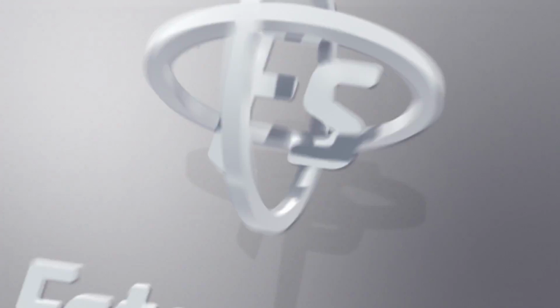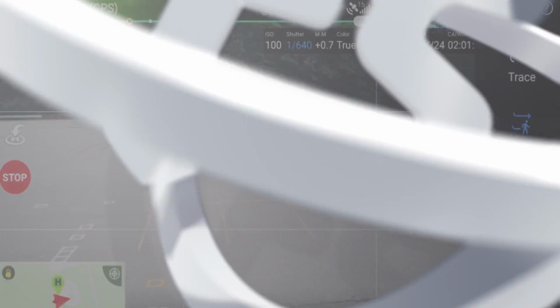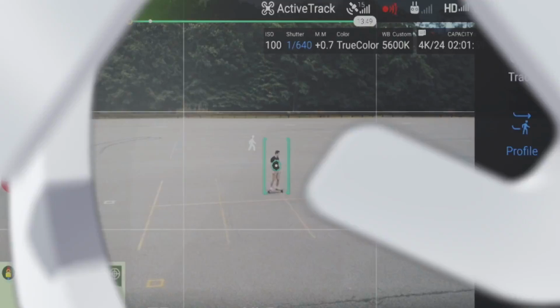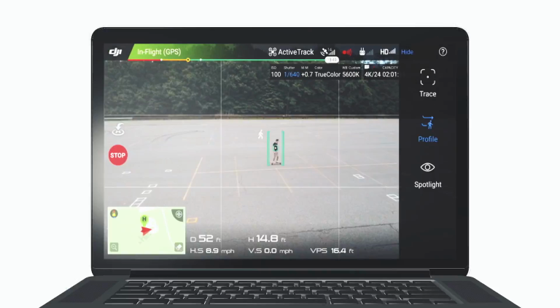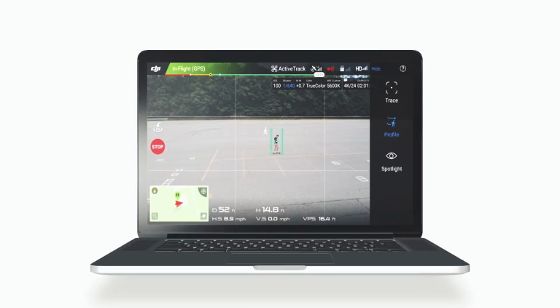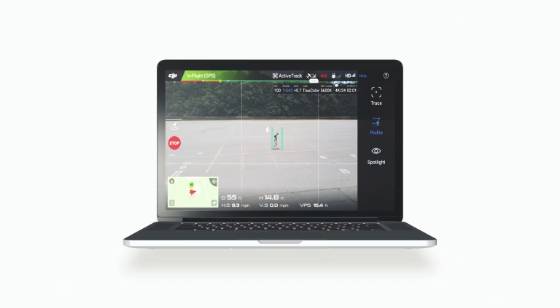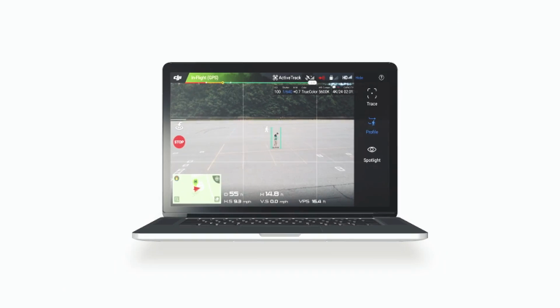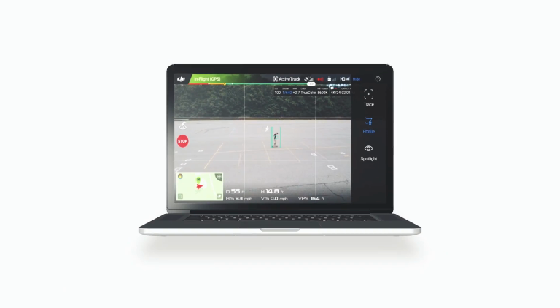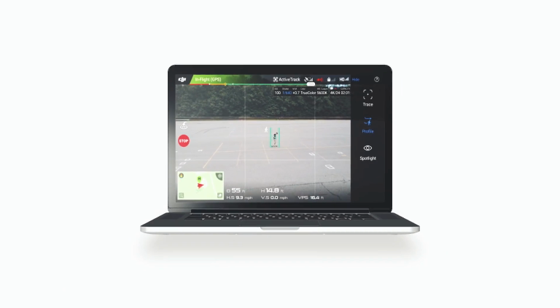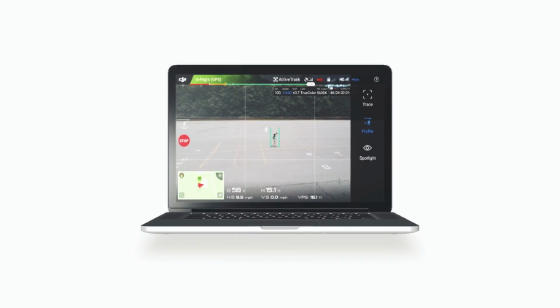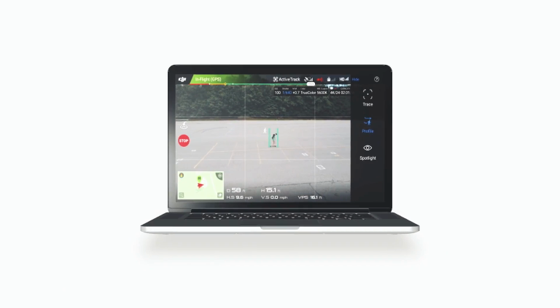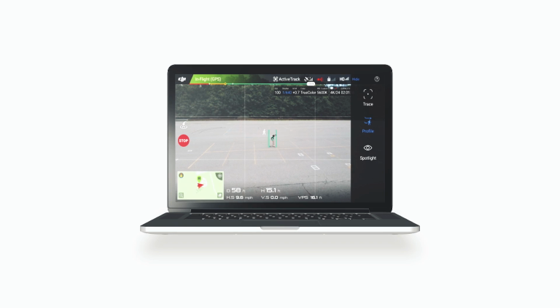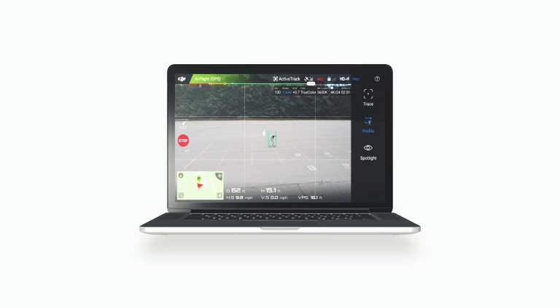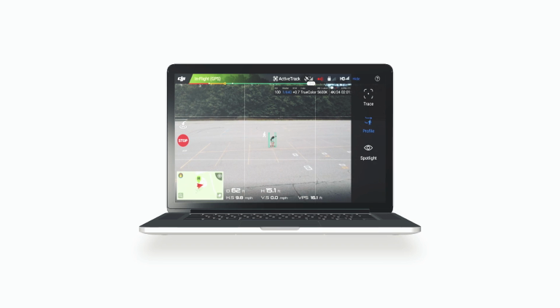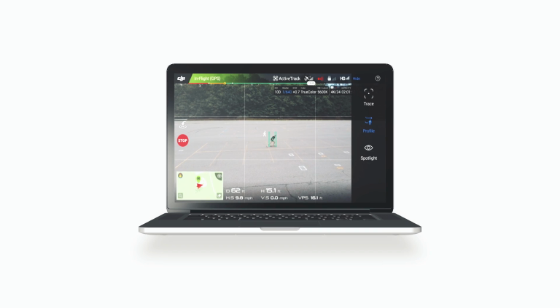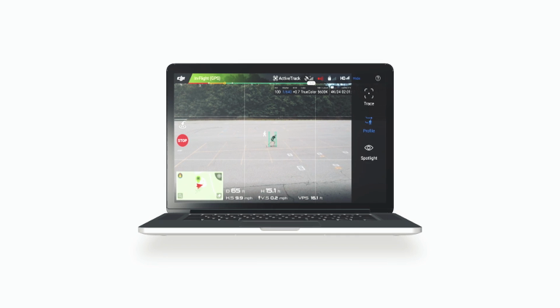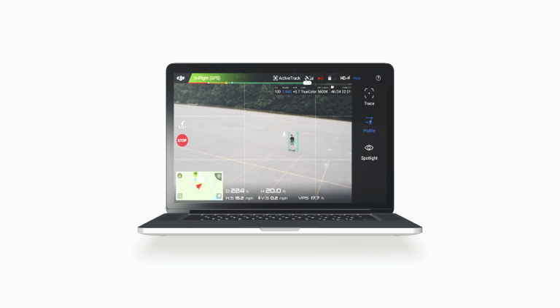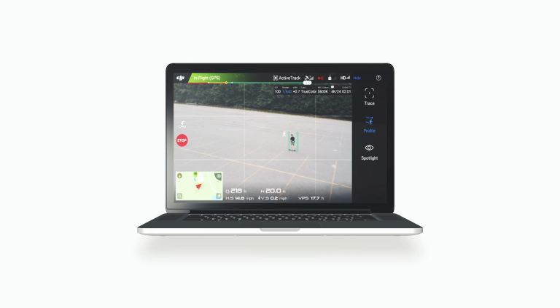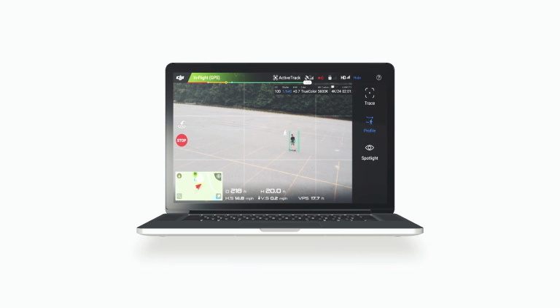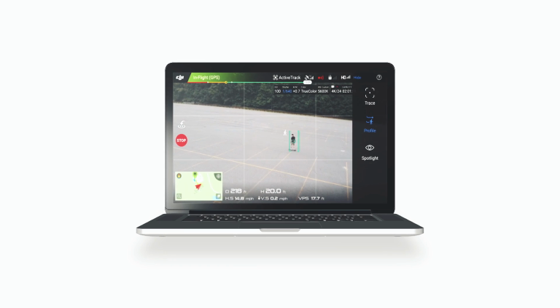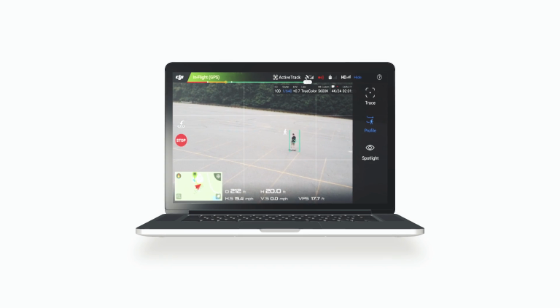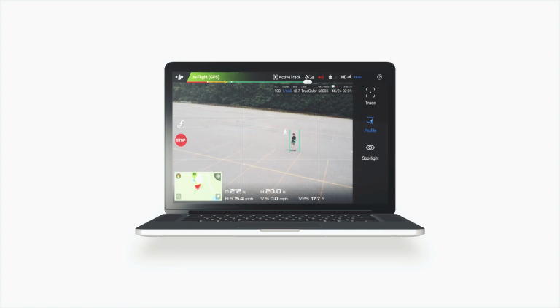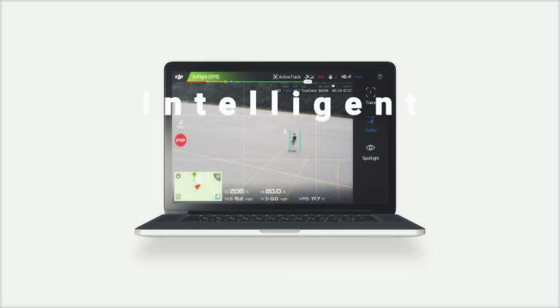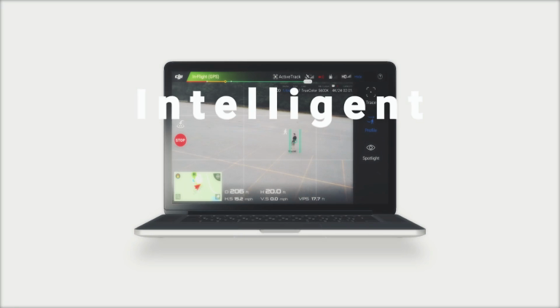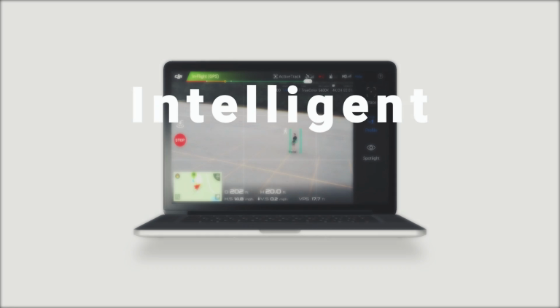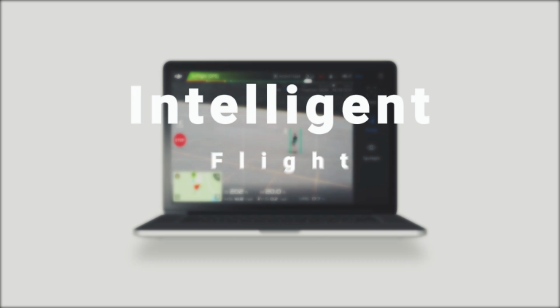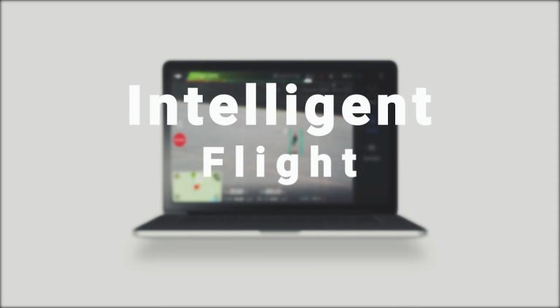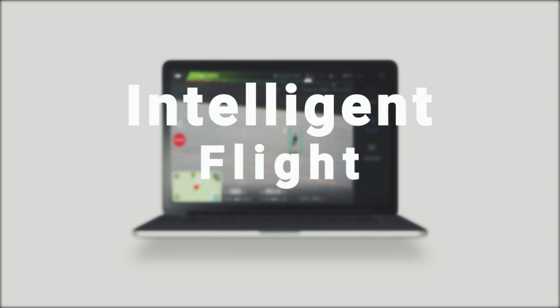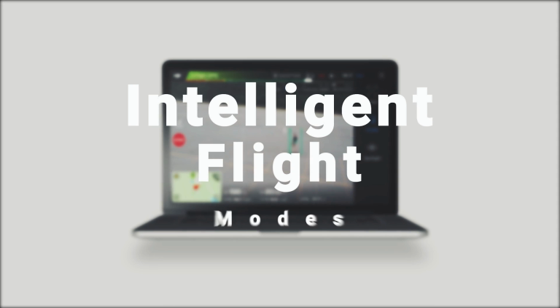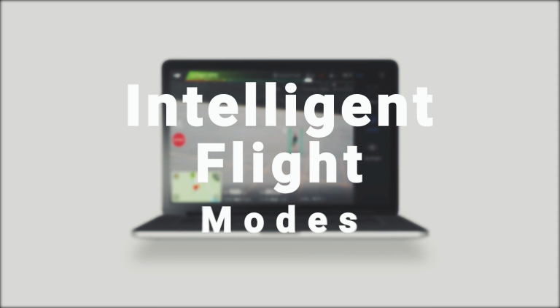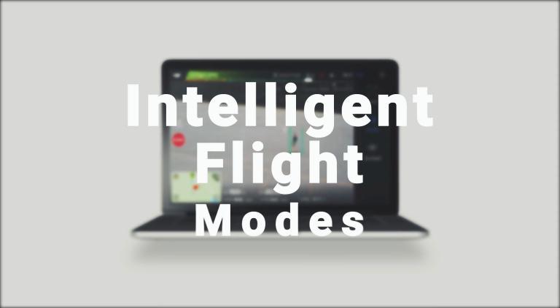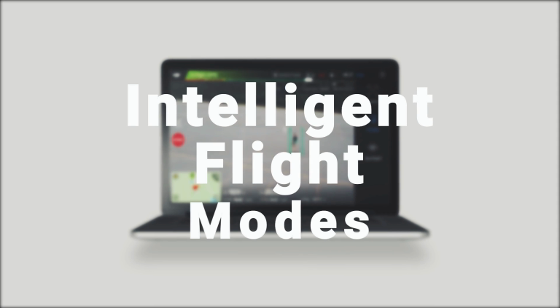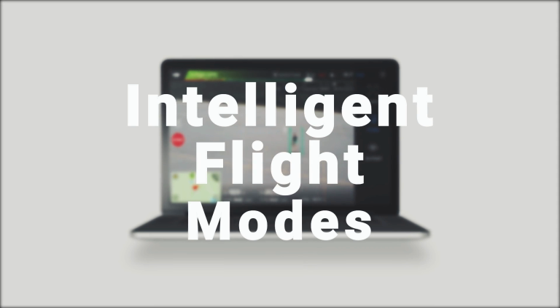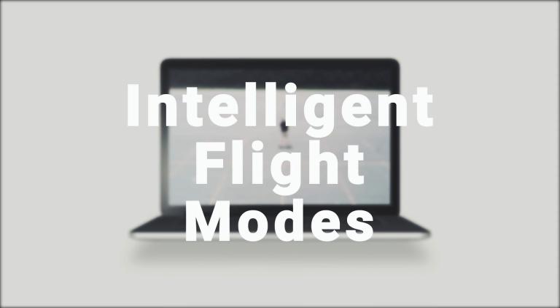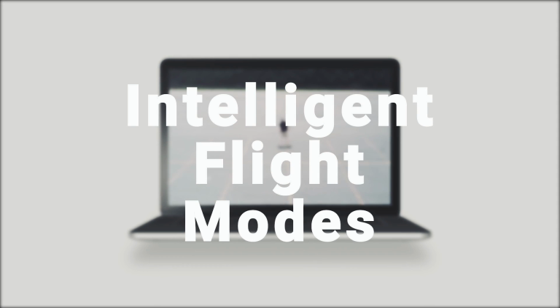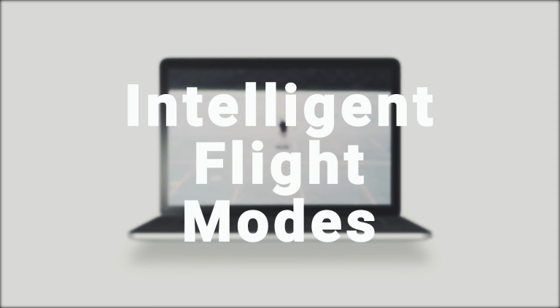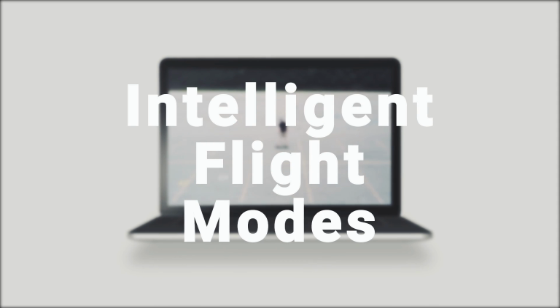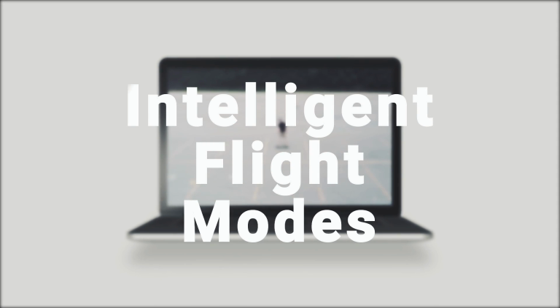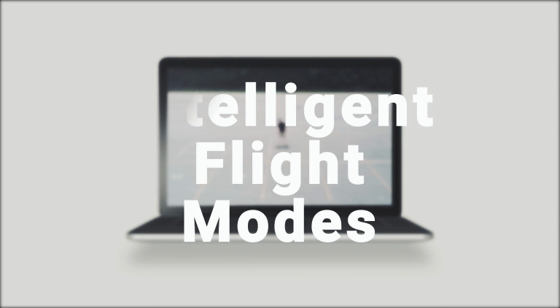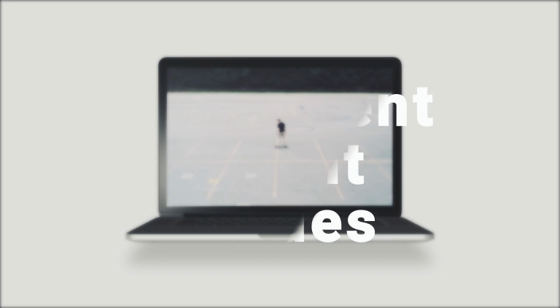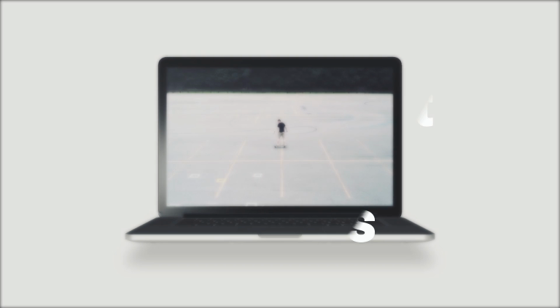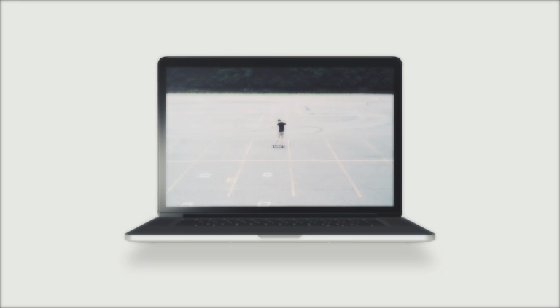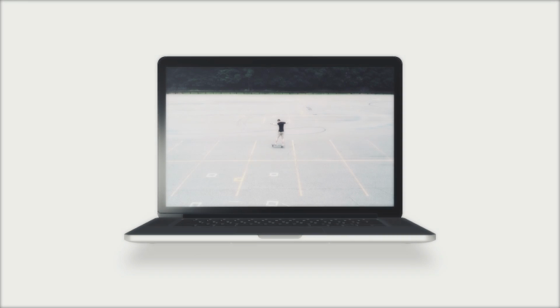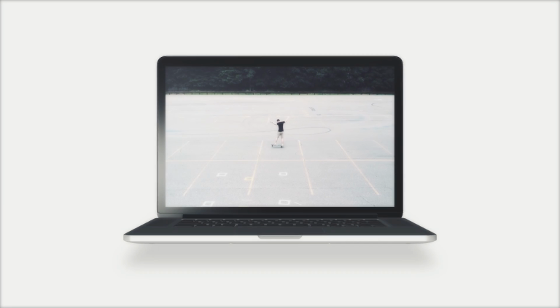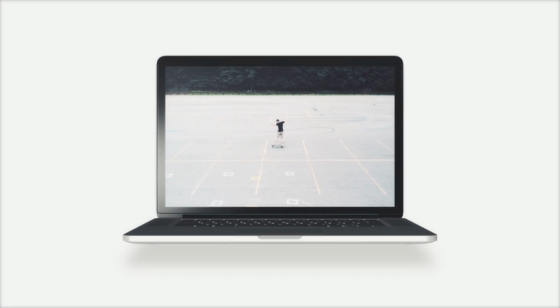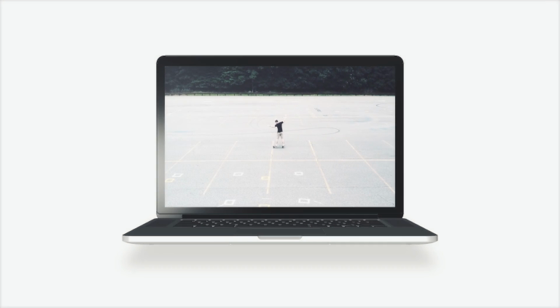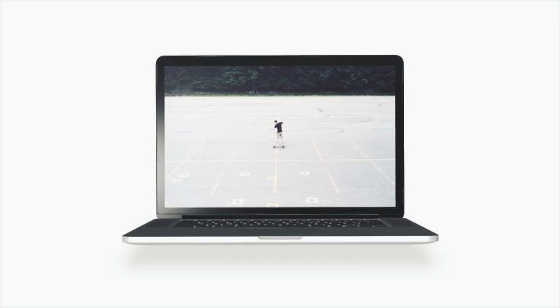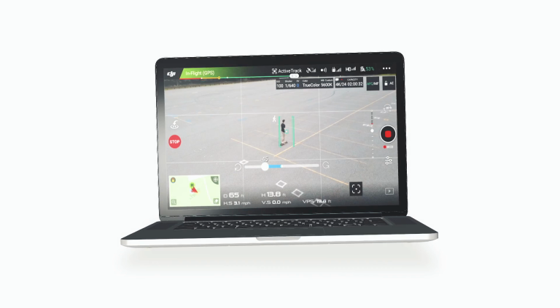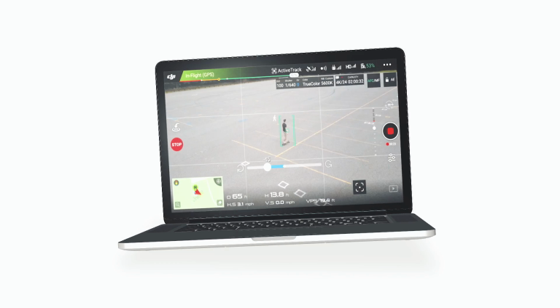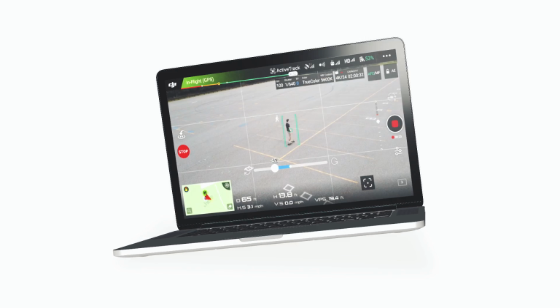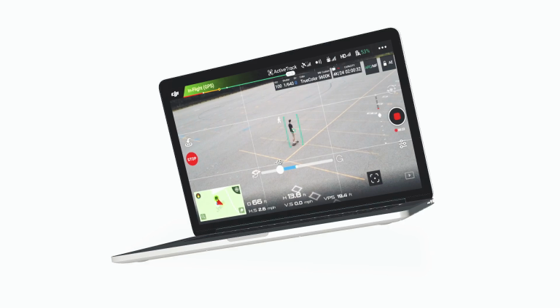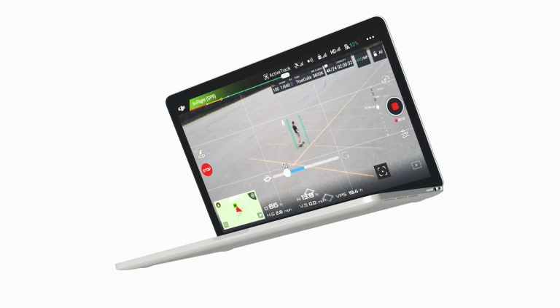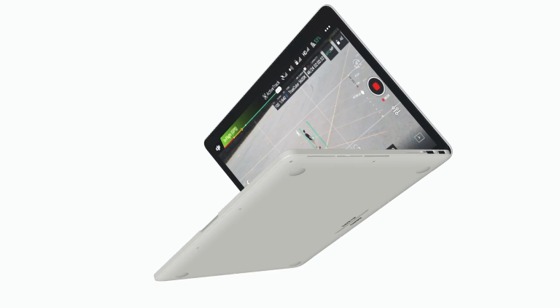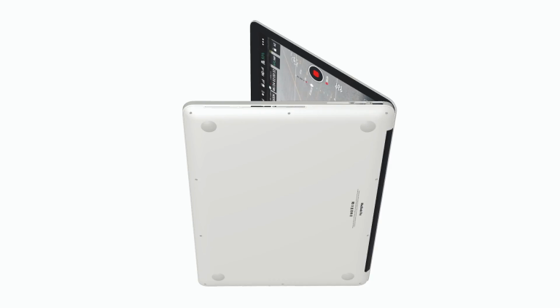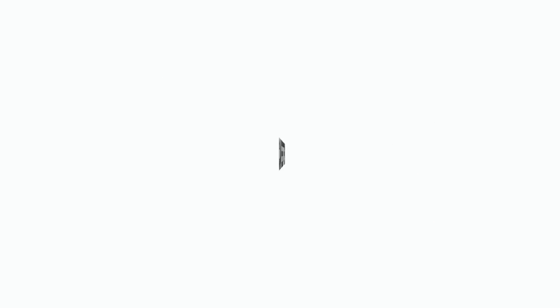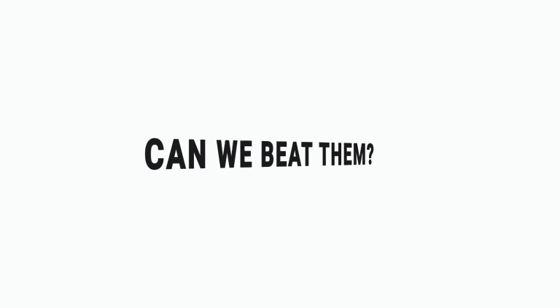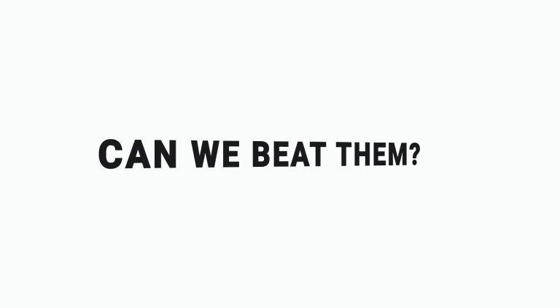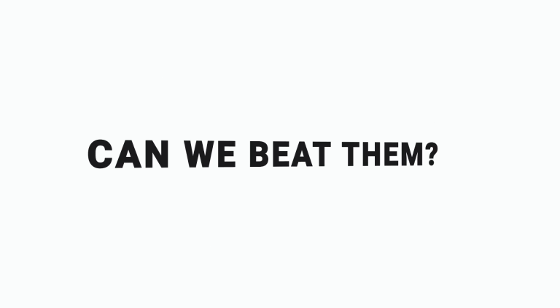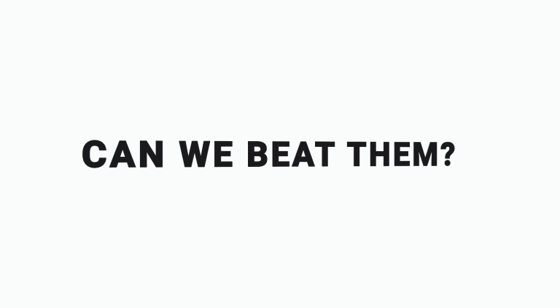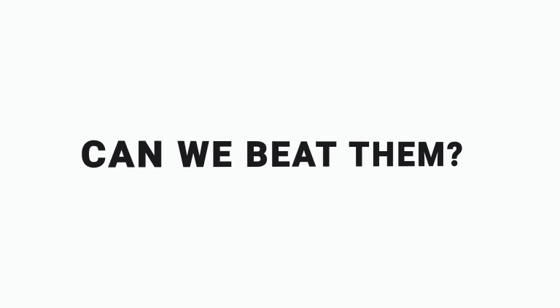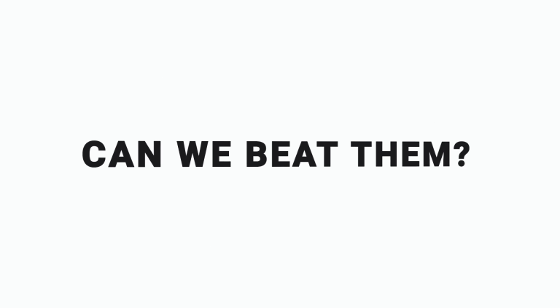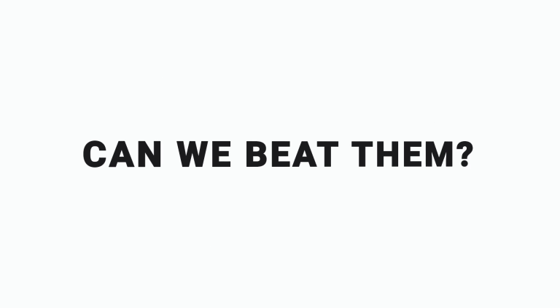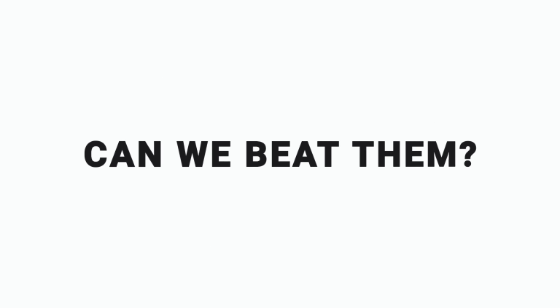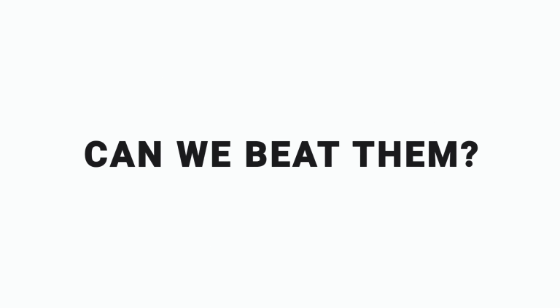We all know about DJI's intelligent flight modes, but the question we're asking today is: can we beat them?